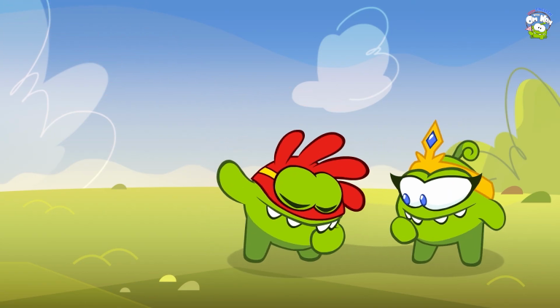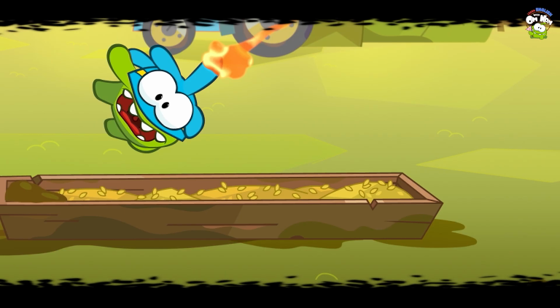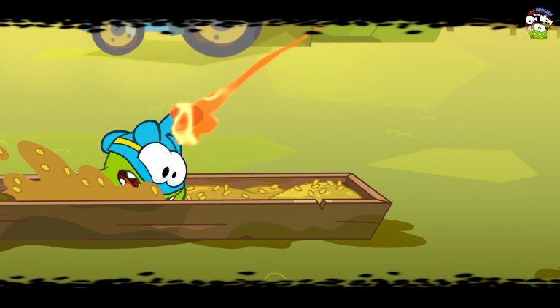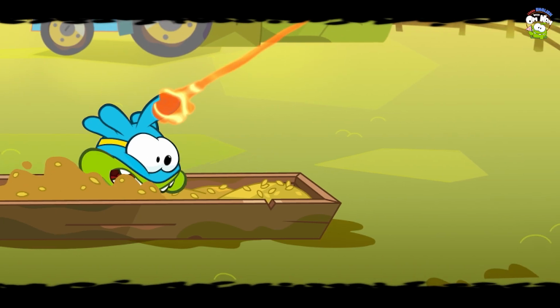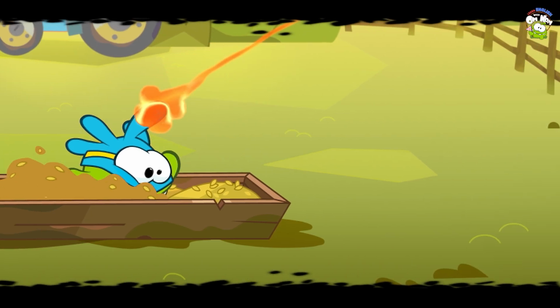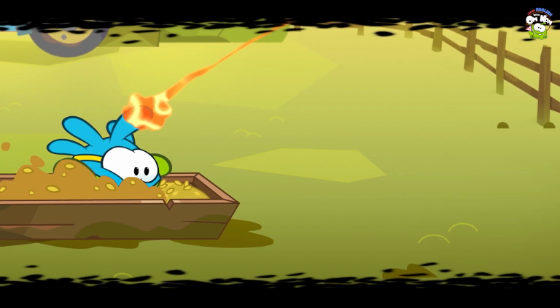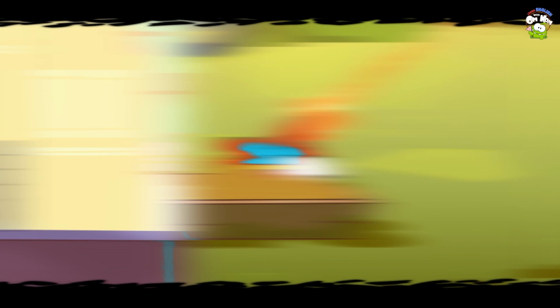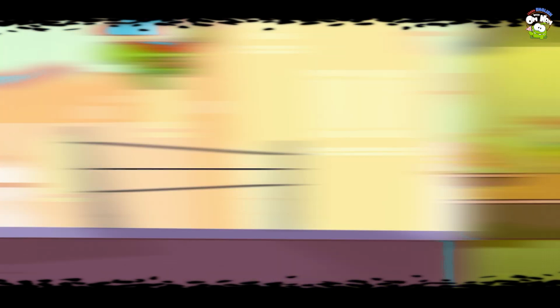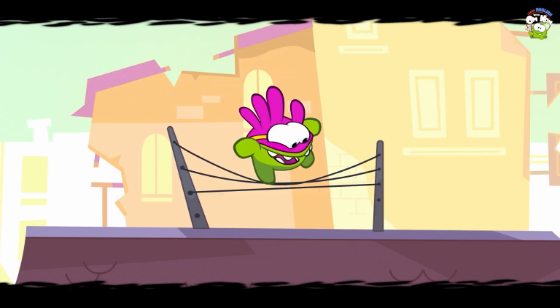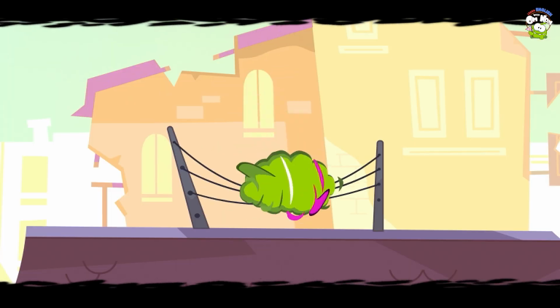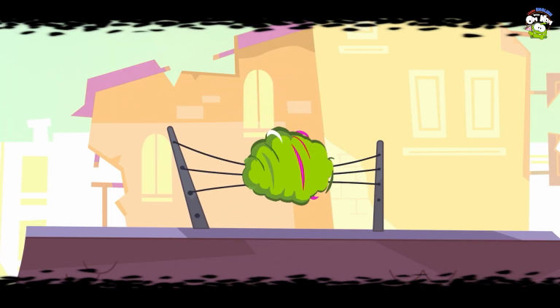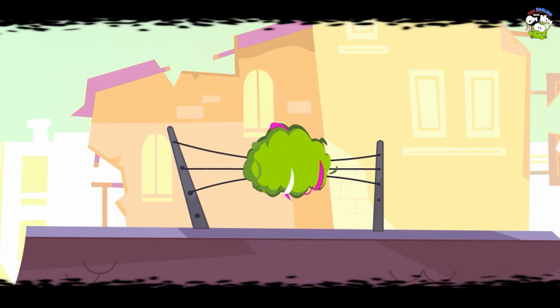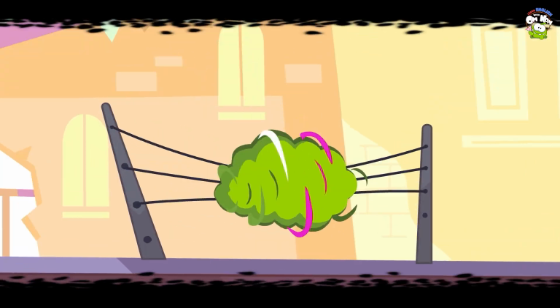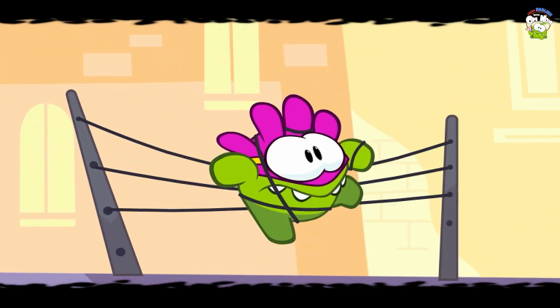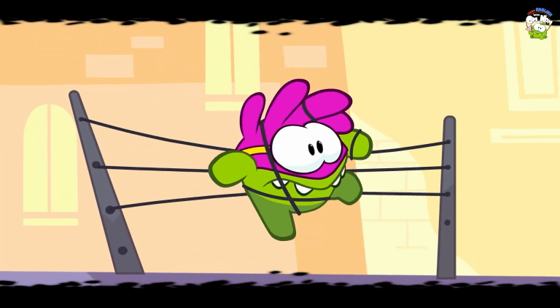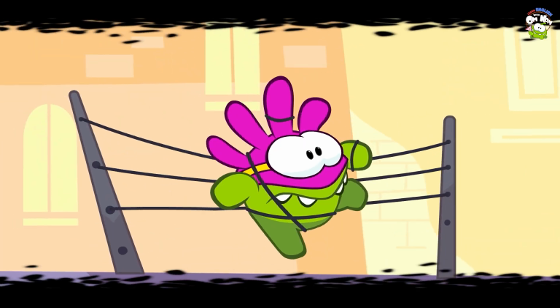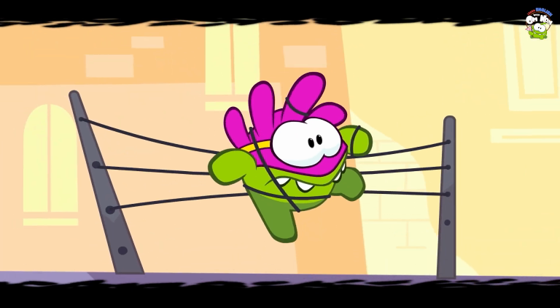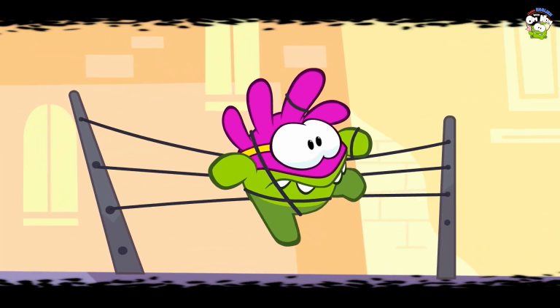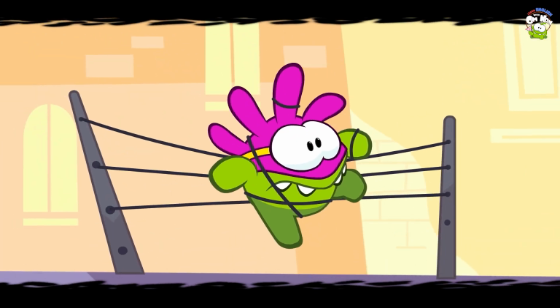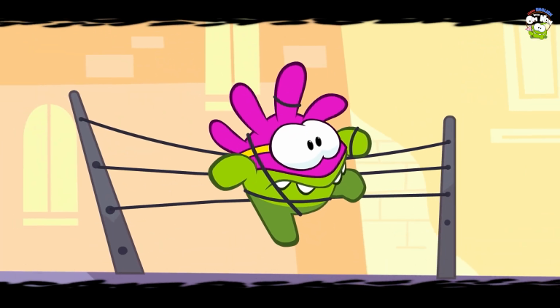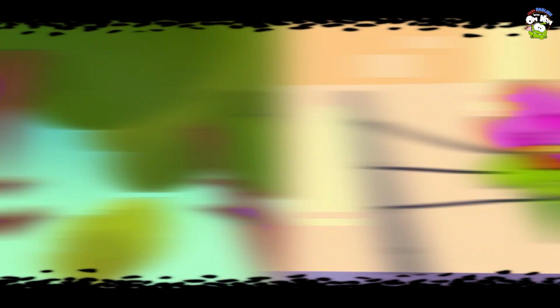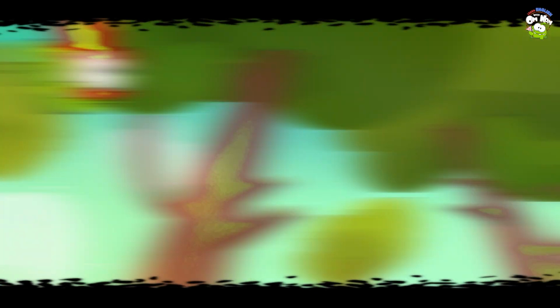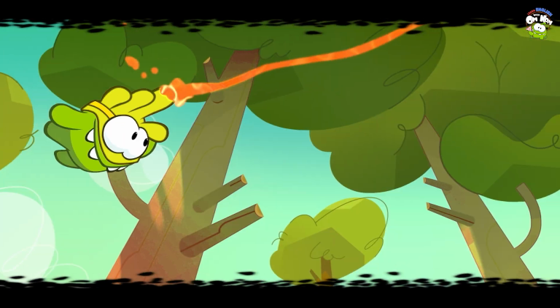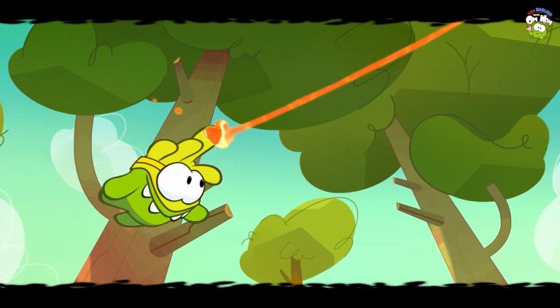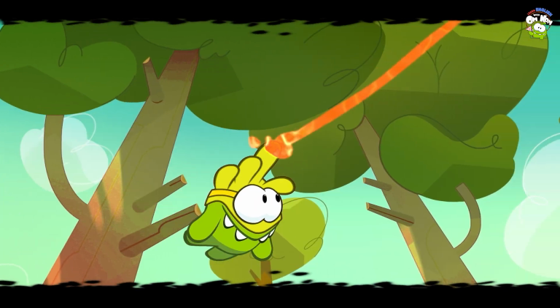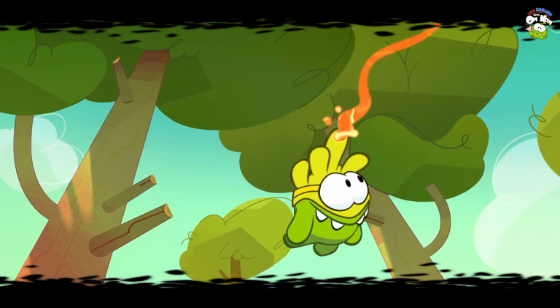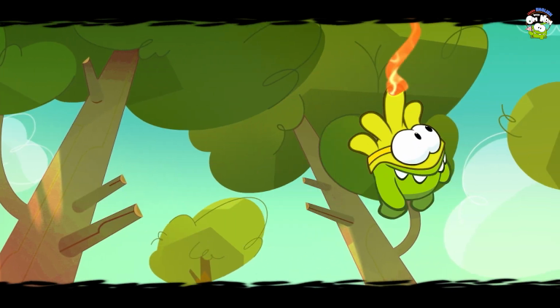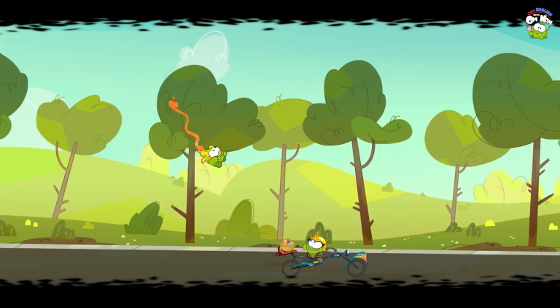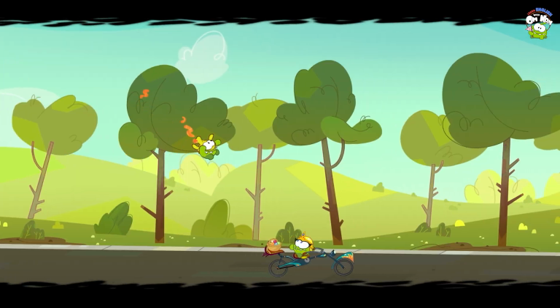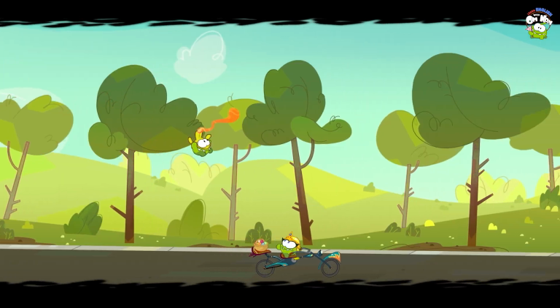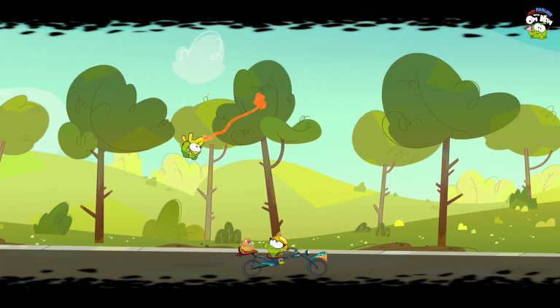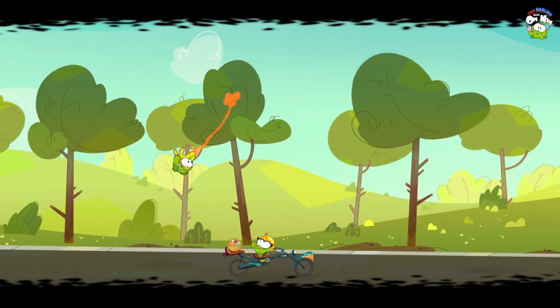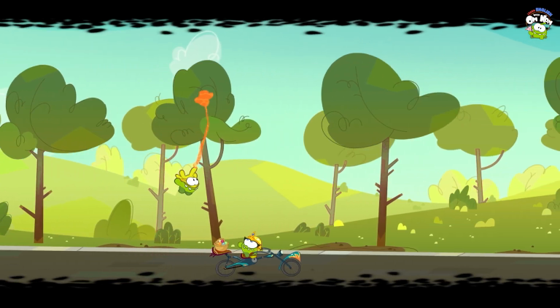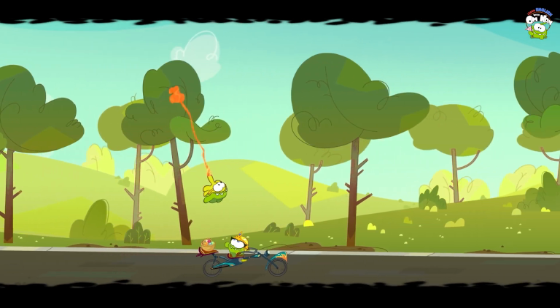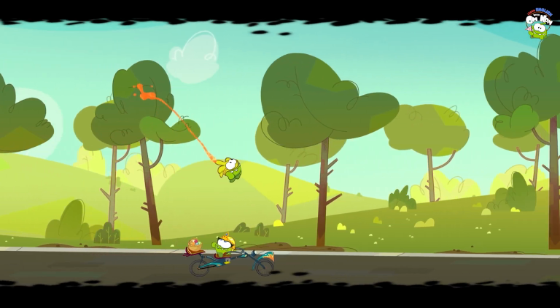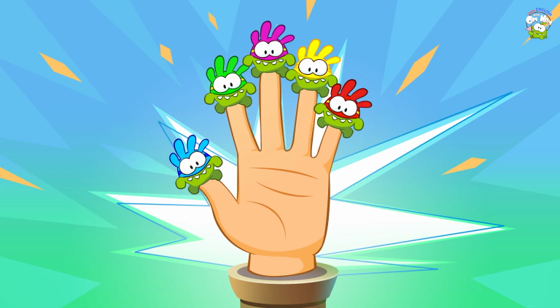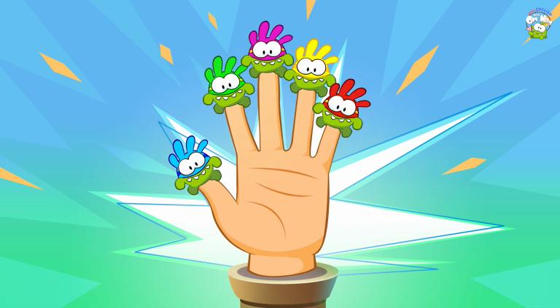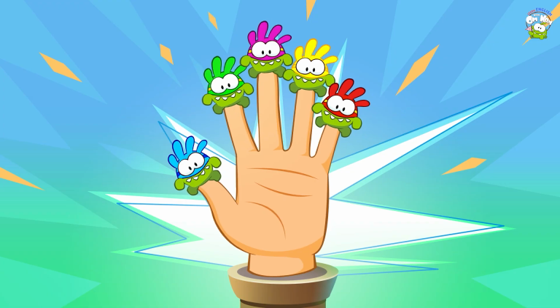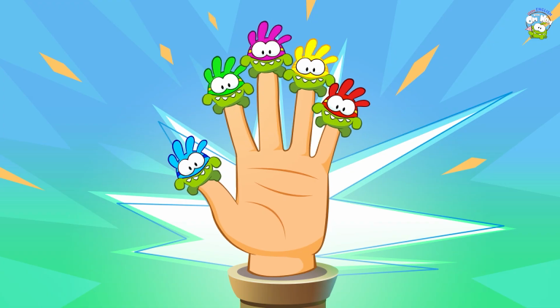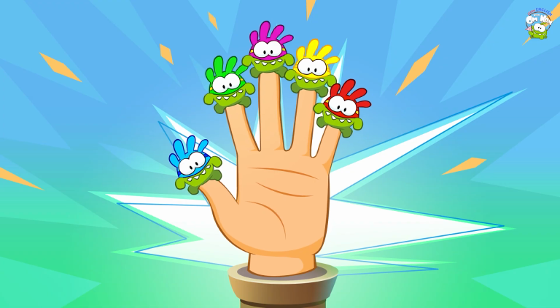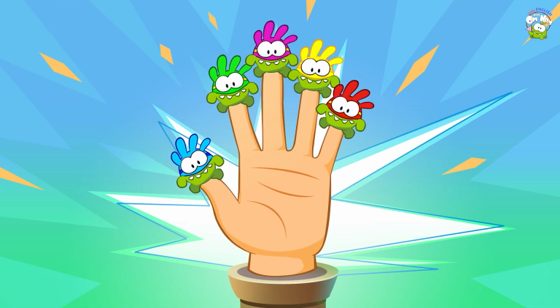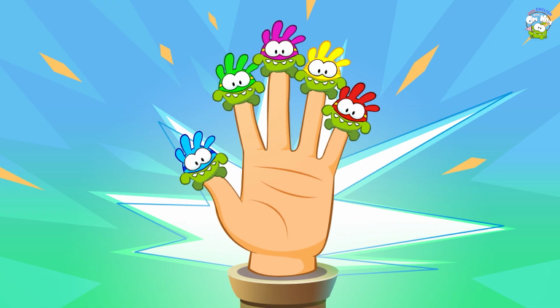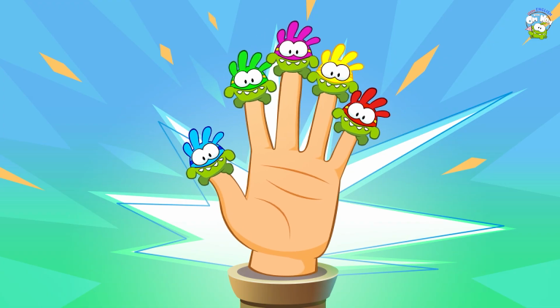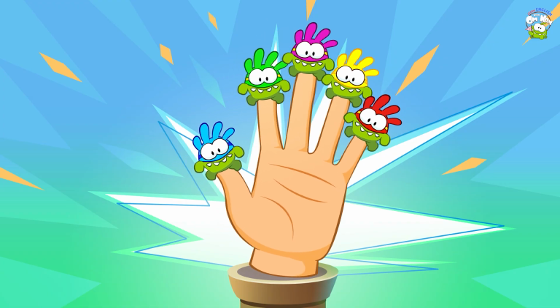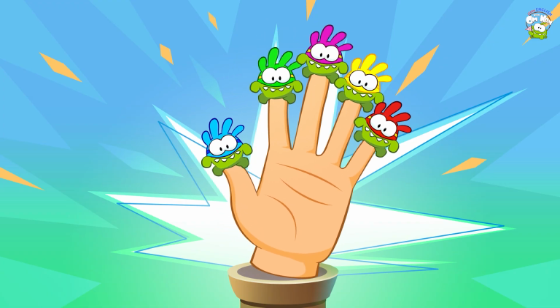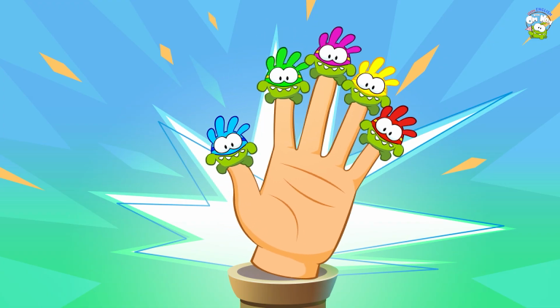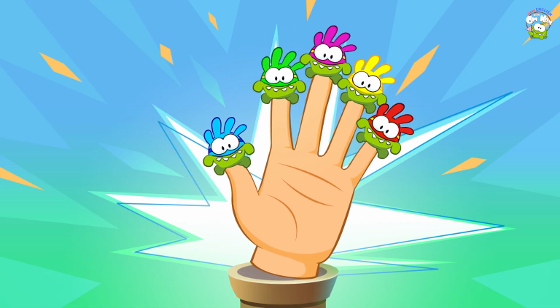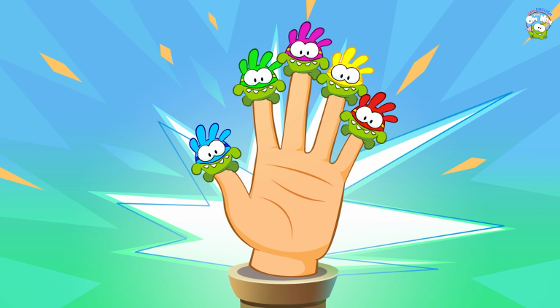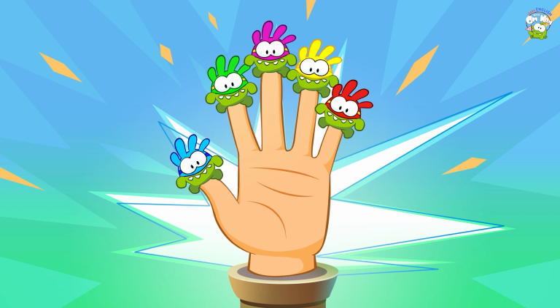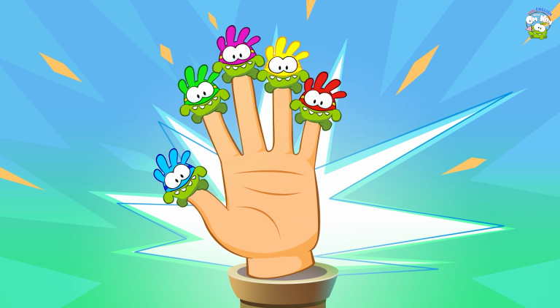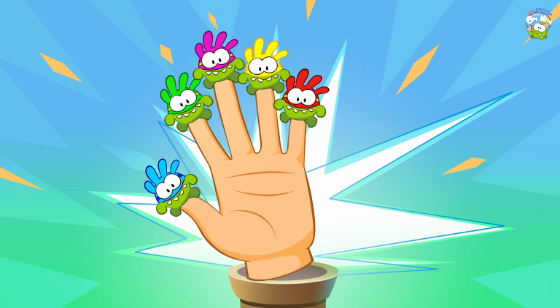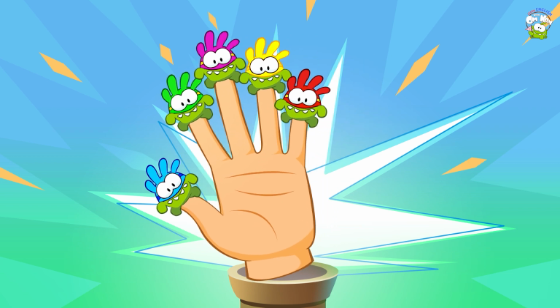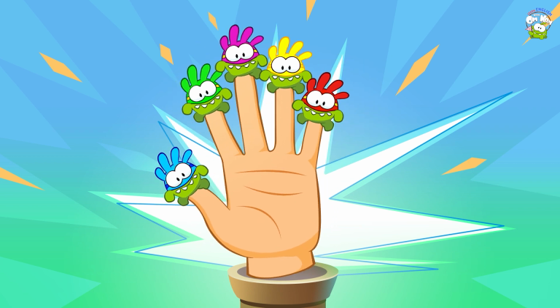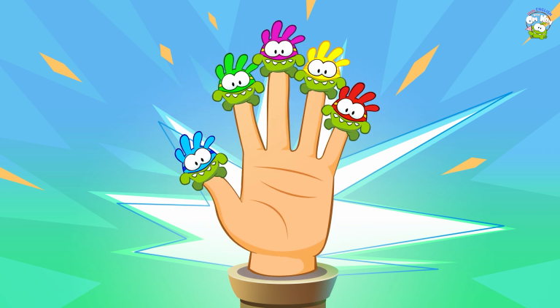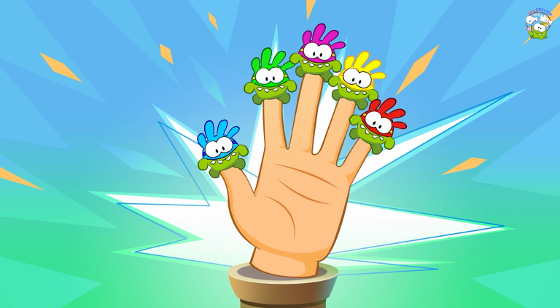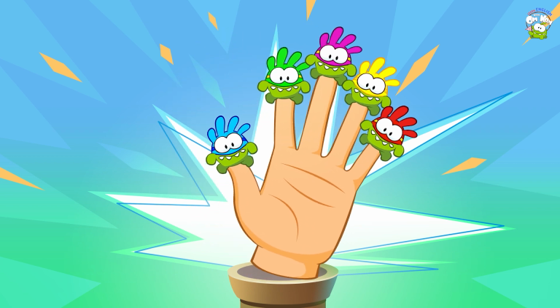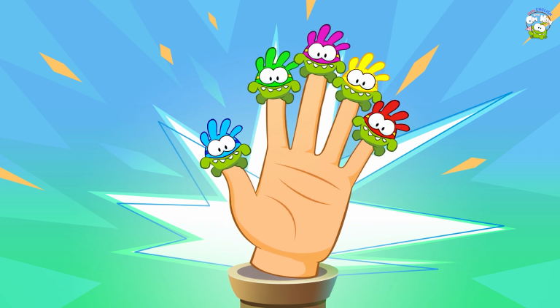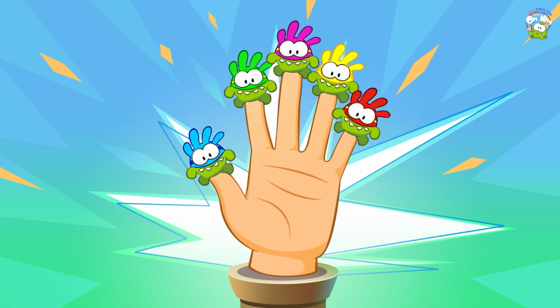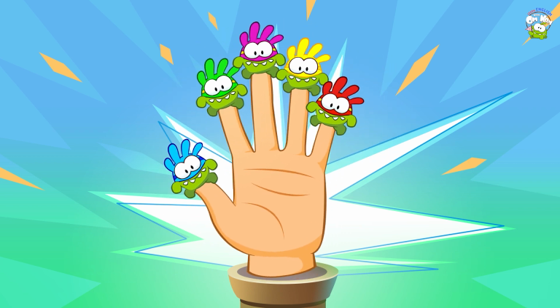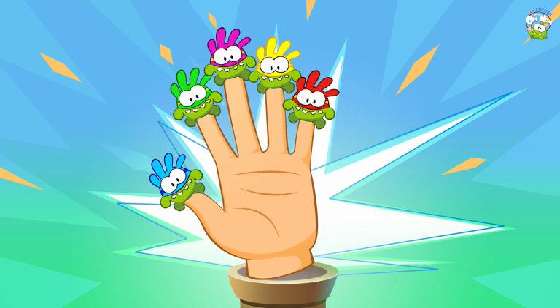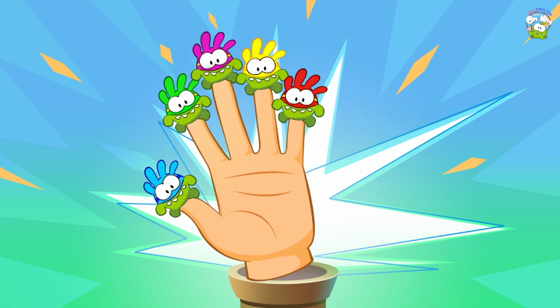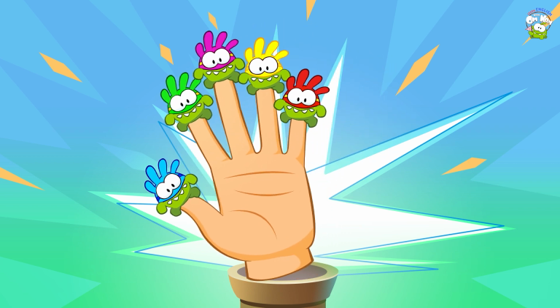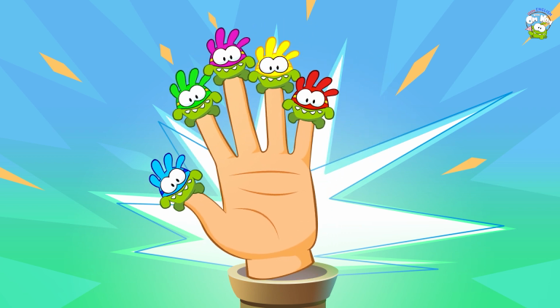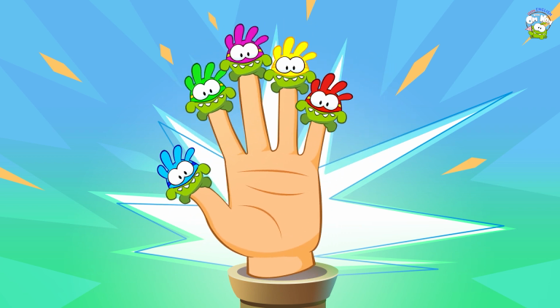Awesome Om Nom supernum, where are you? Here we are, here we are, how do you do?